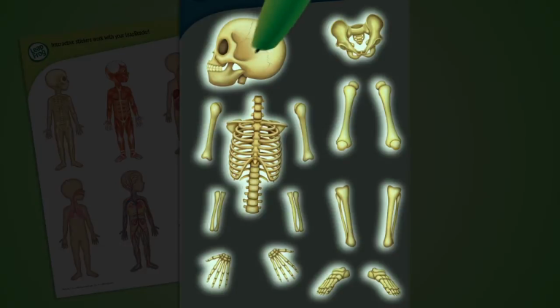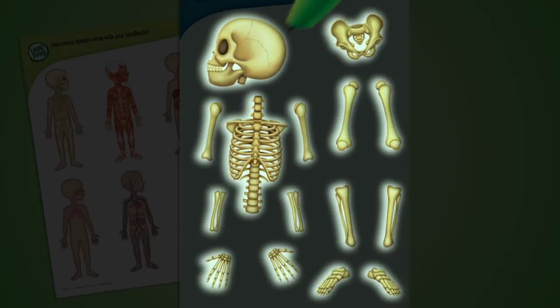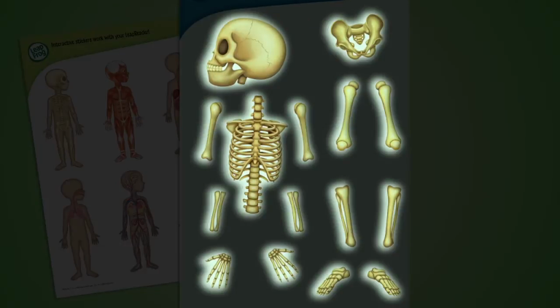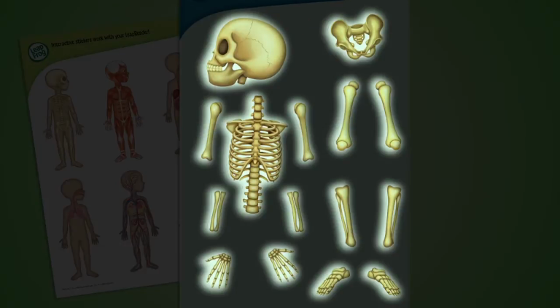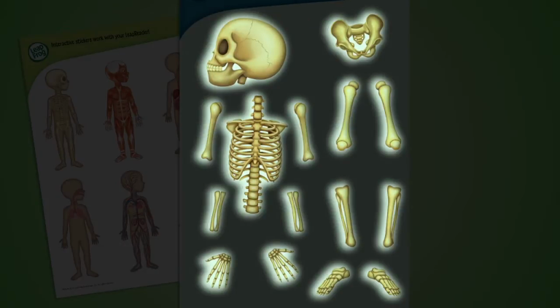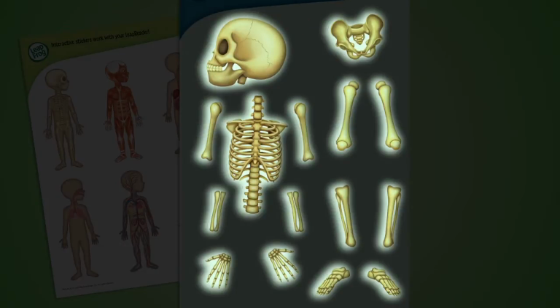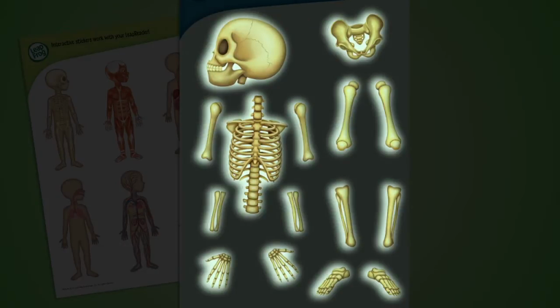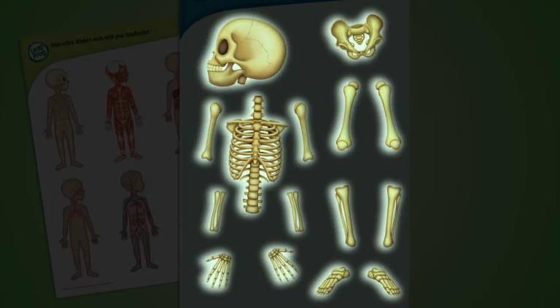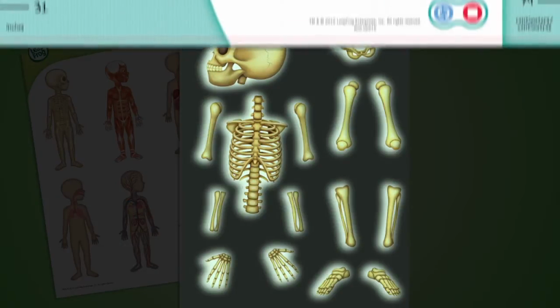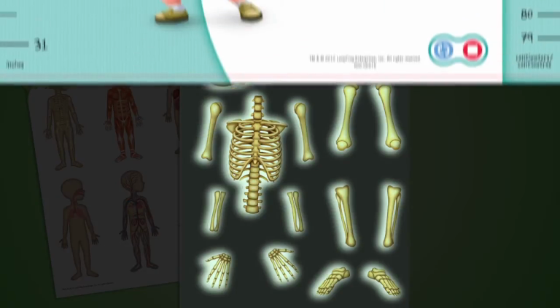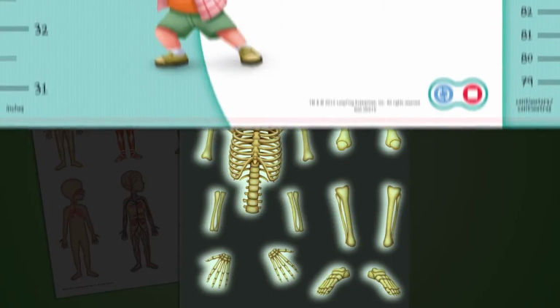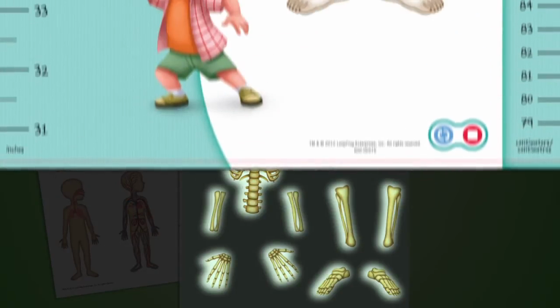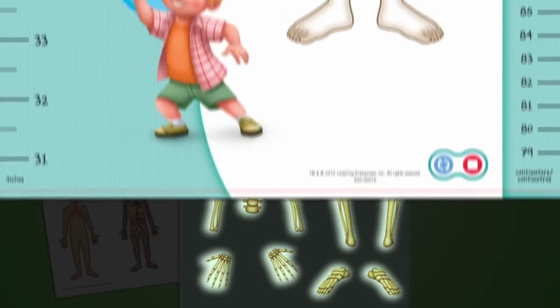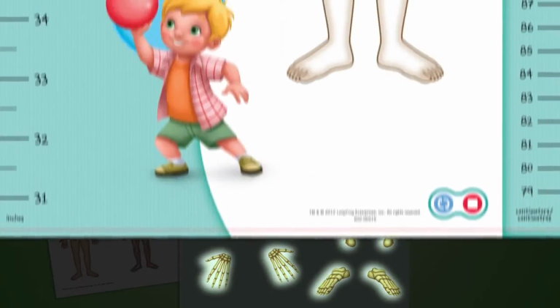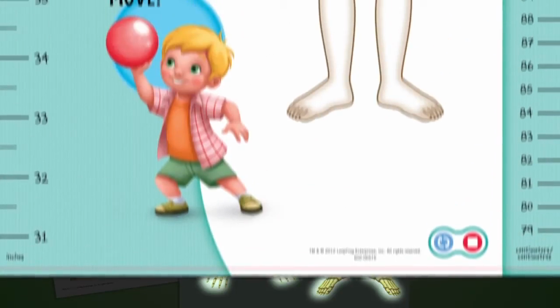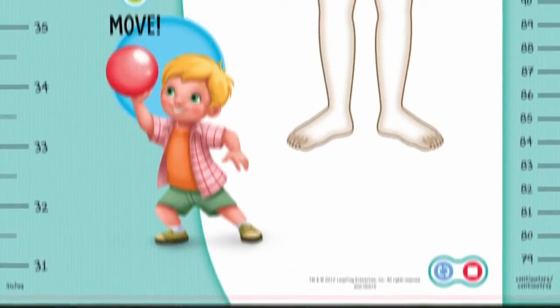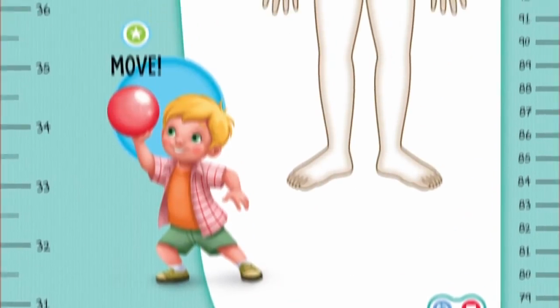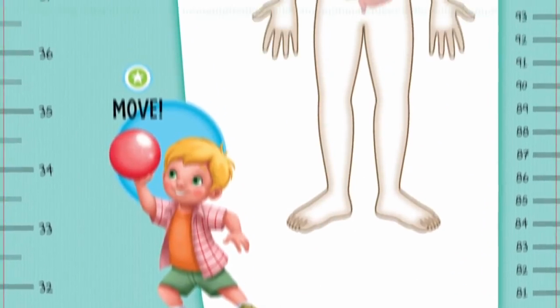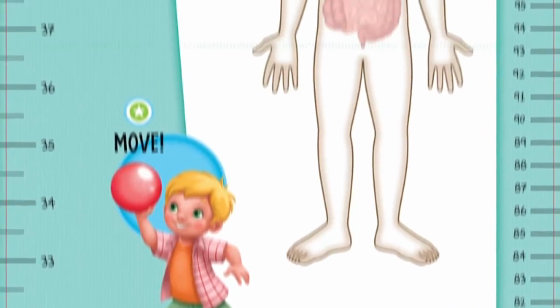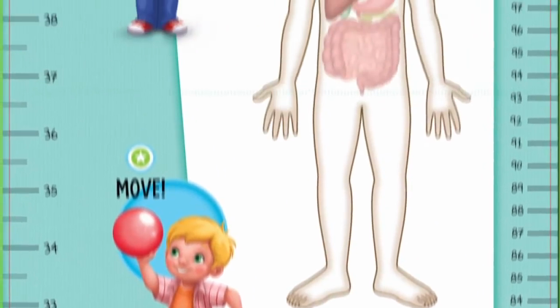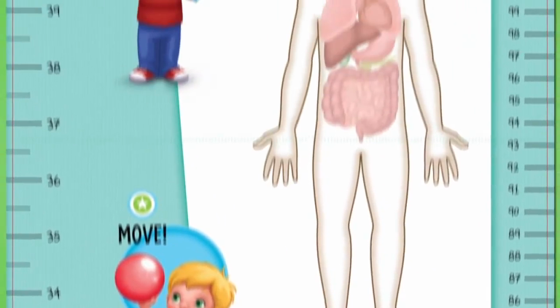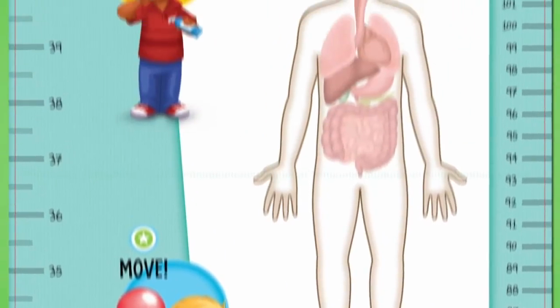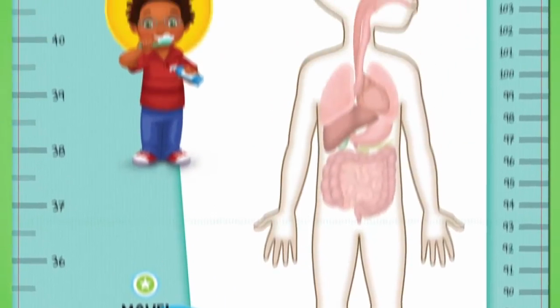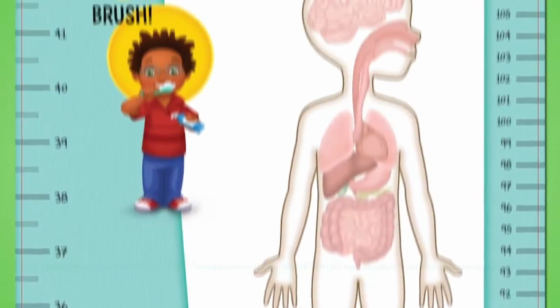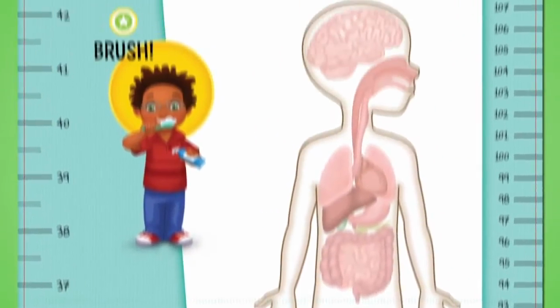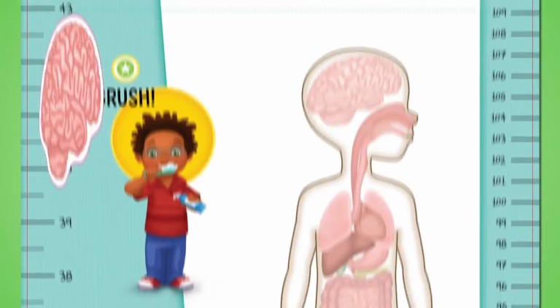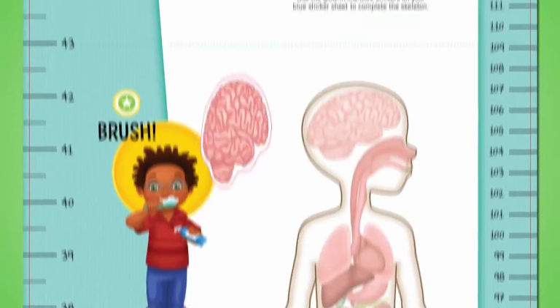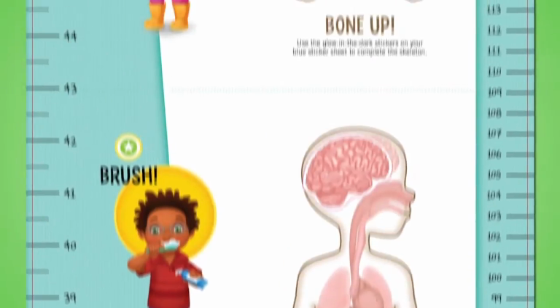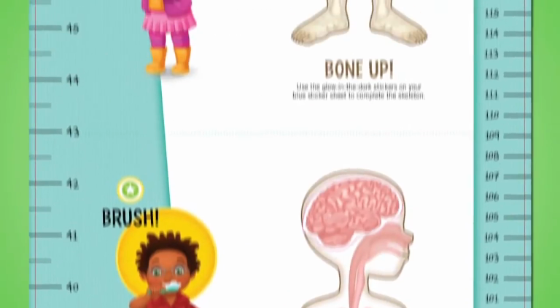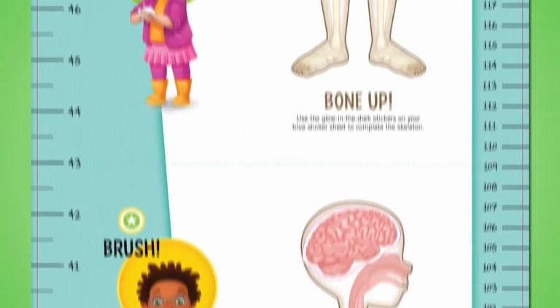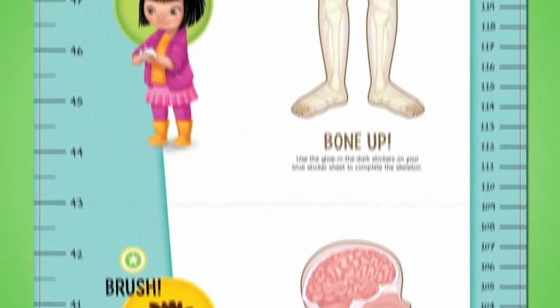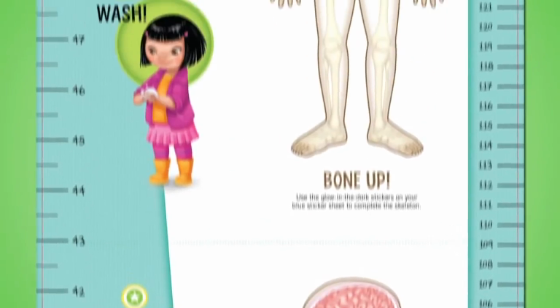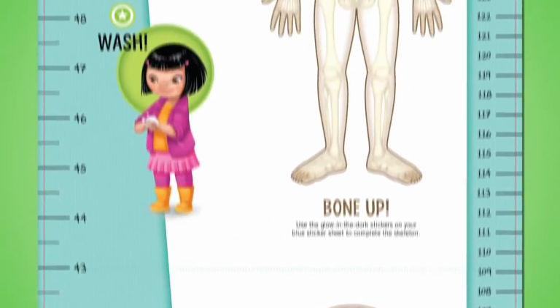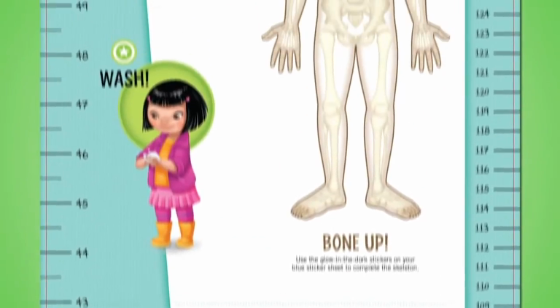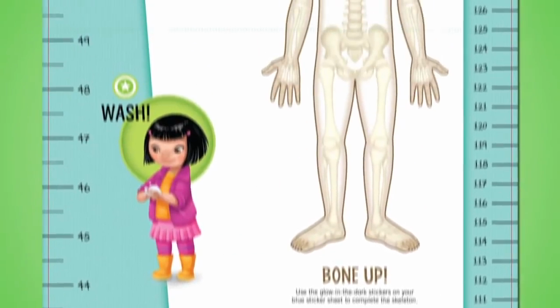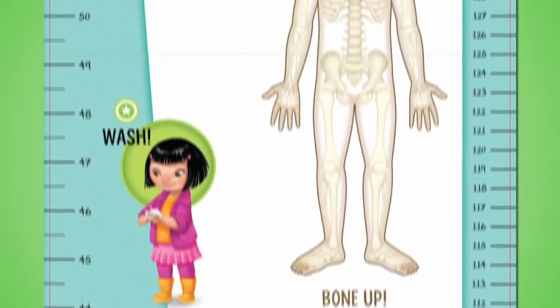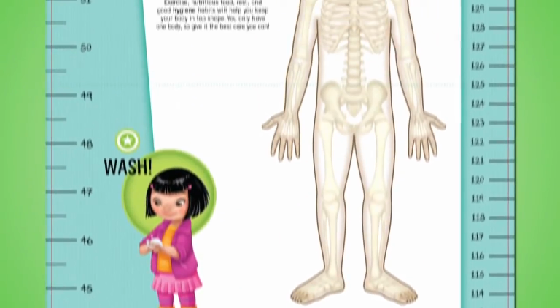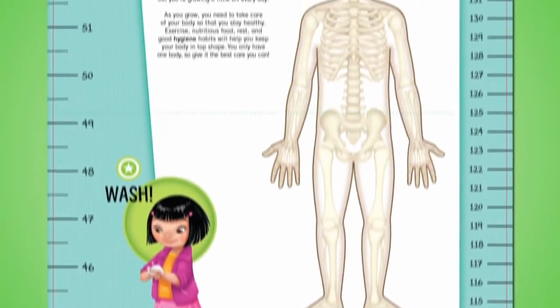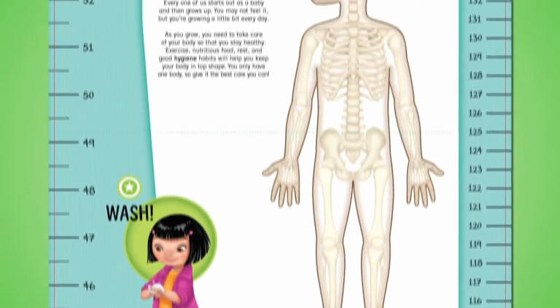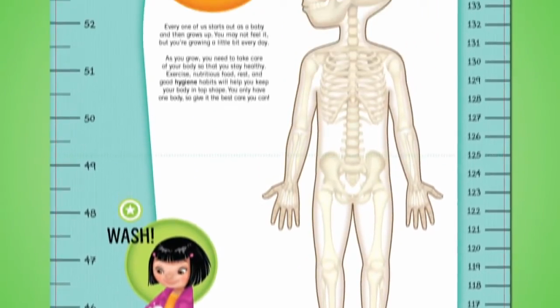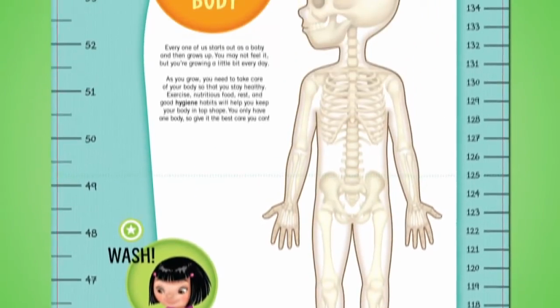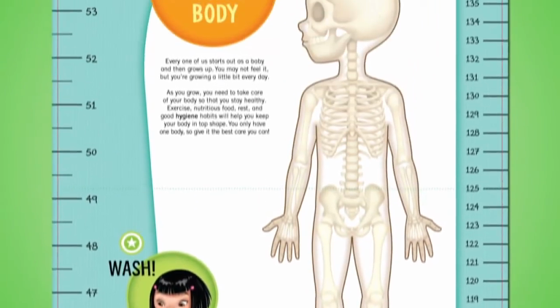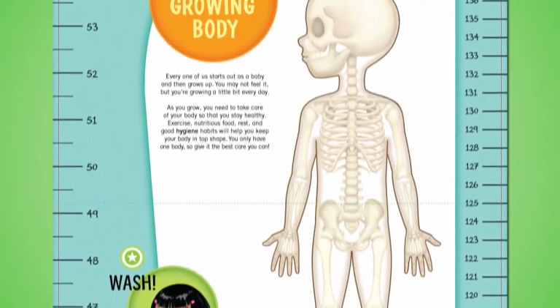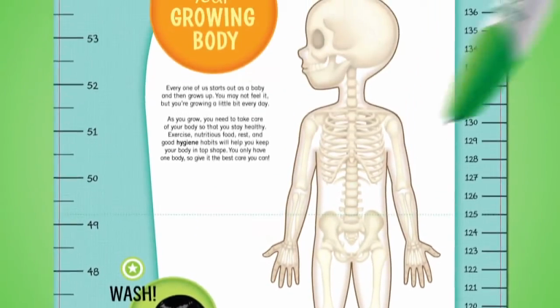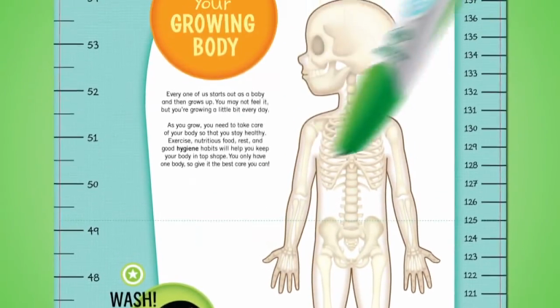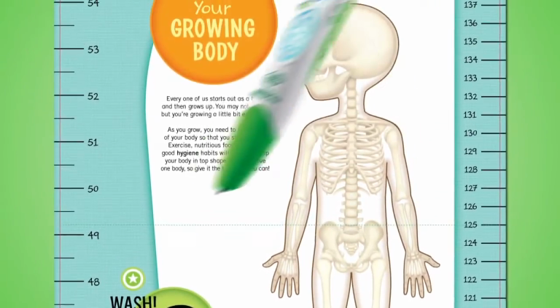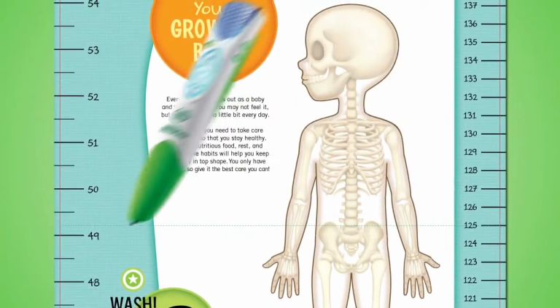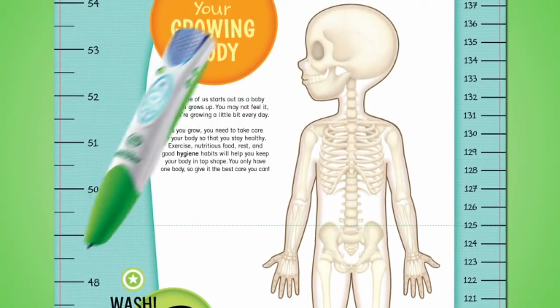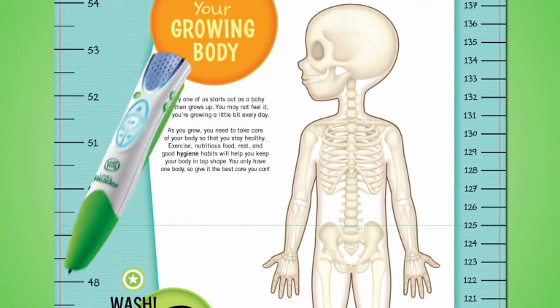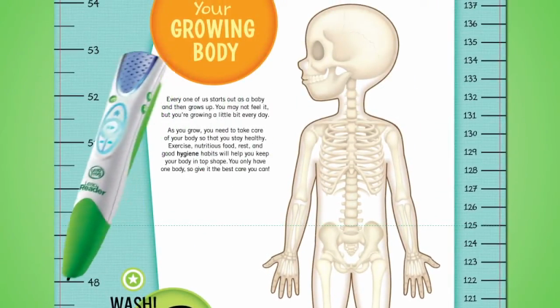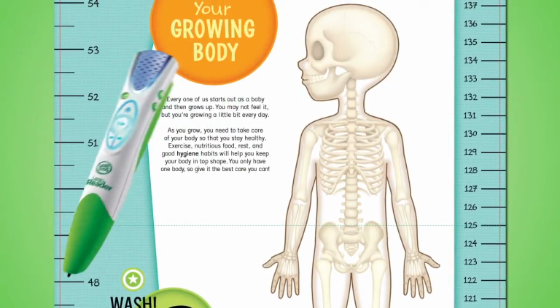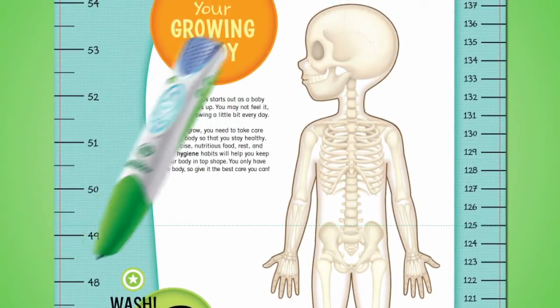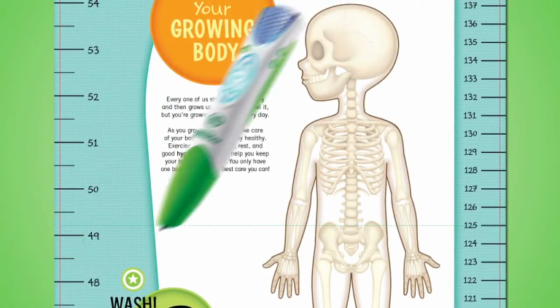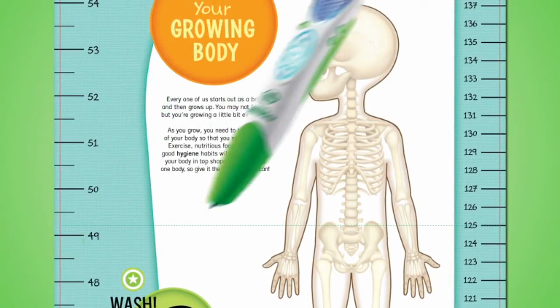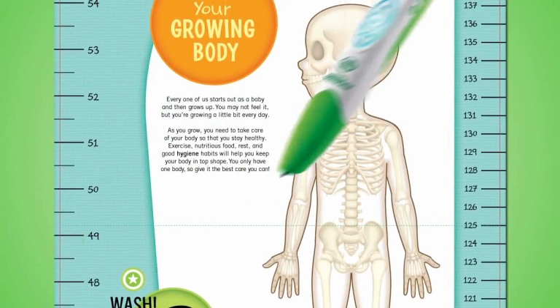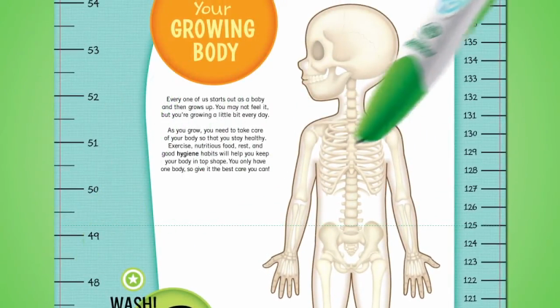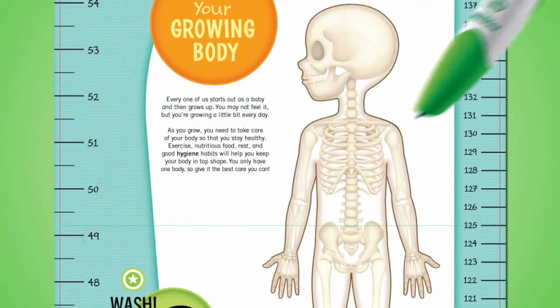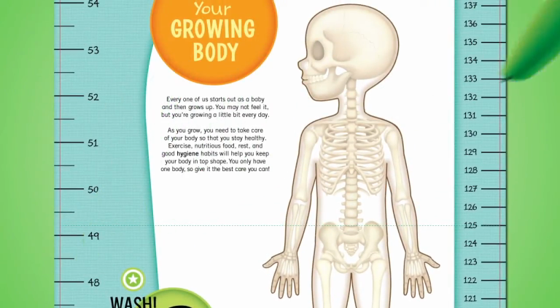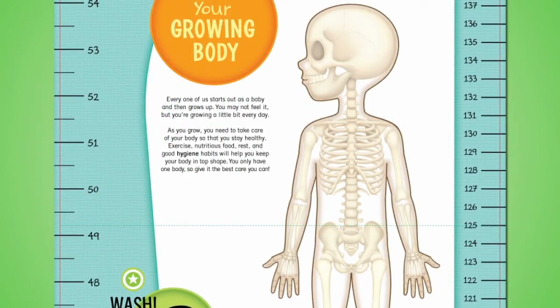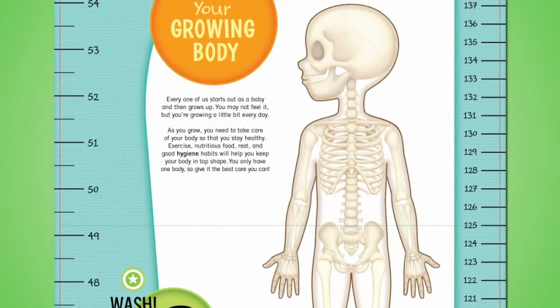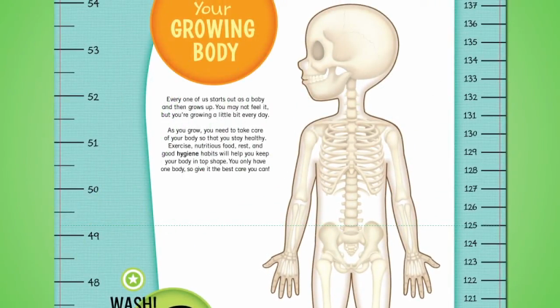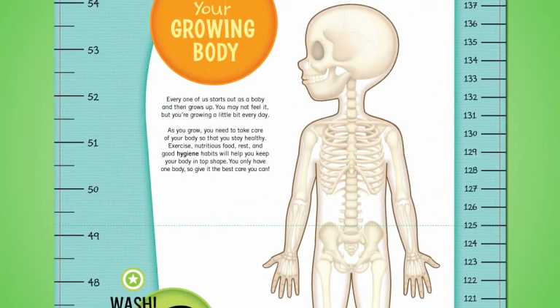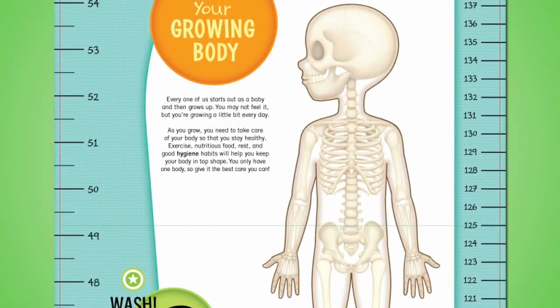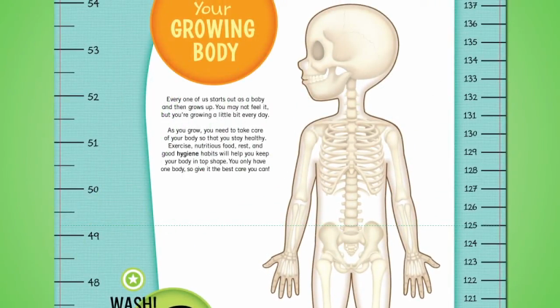Cranium. After placing stickers on the interactive growth chart, see how you measure up. 48 inches — that's four feet.